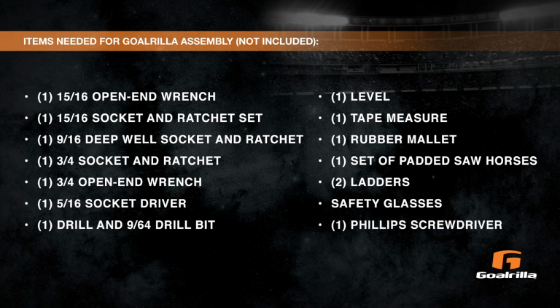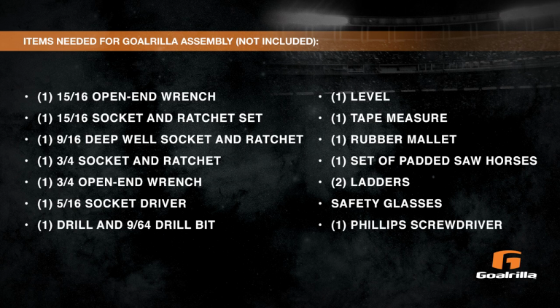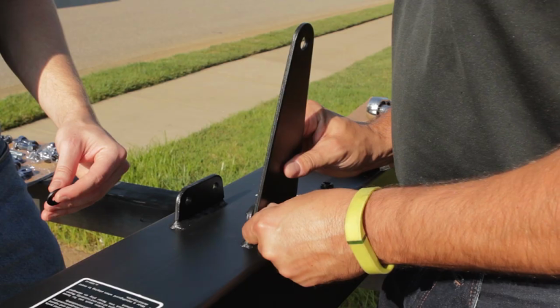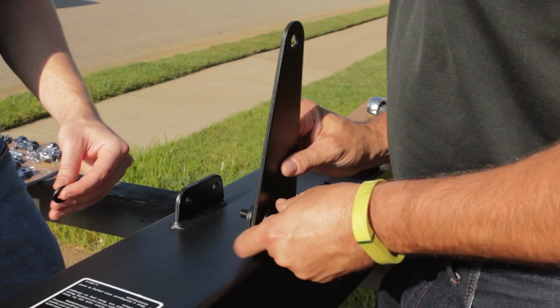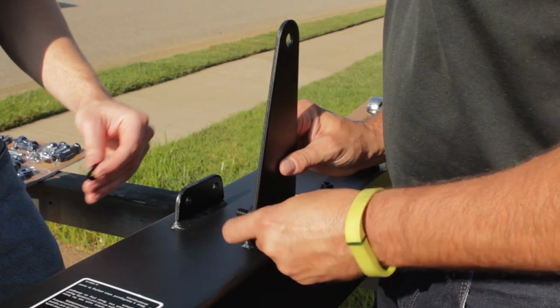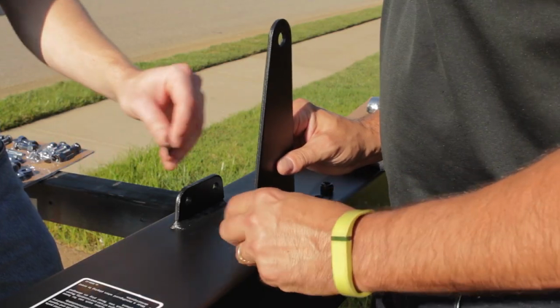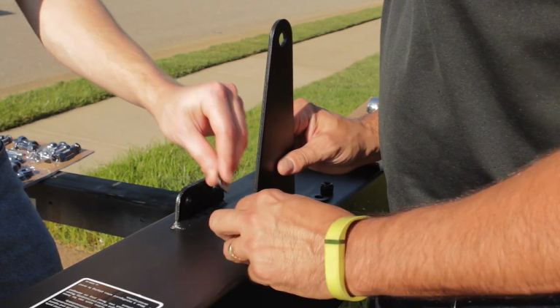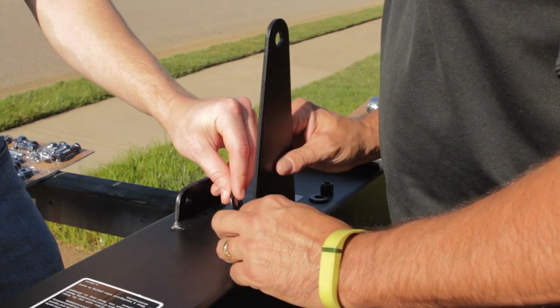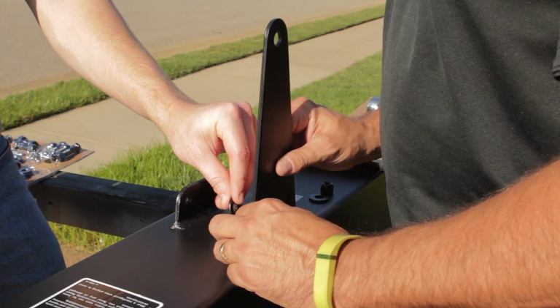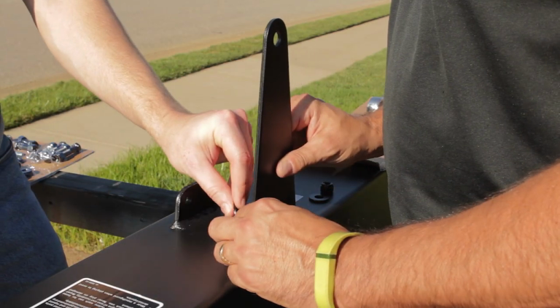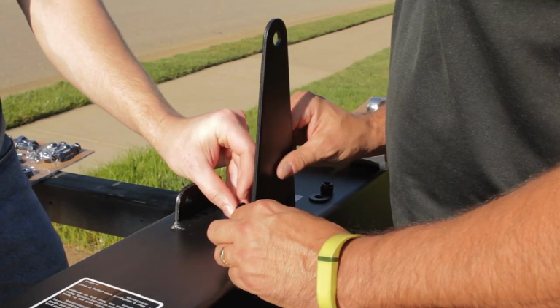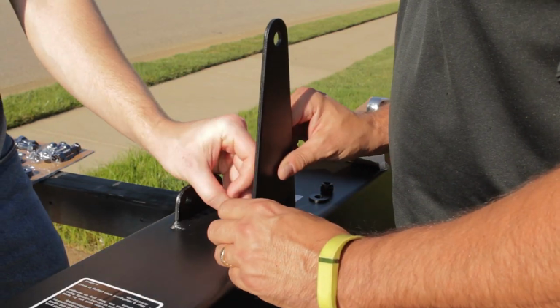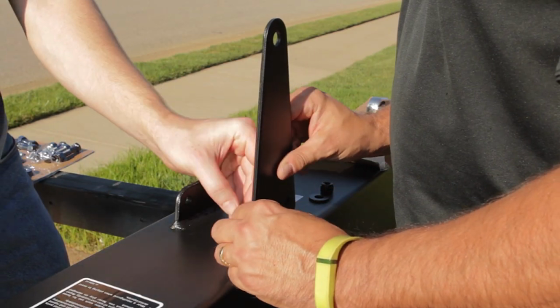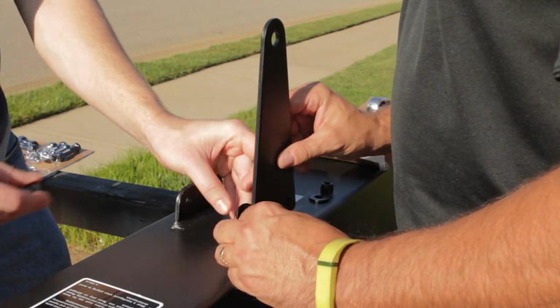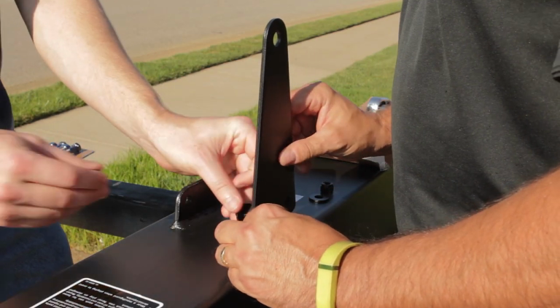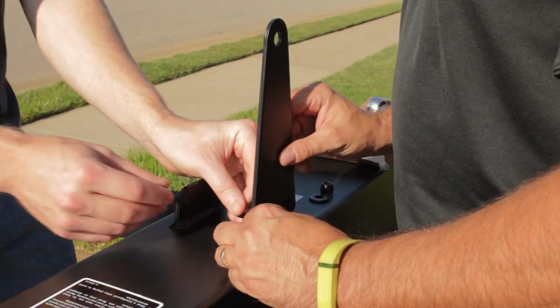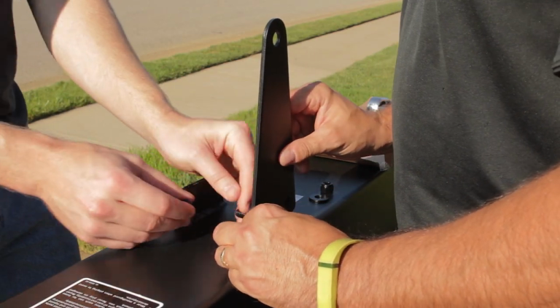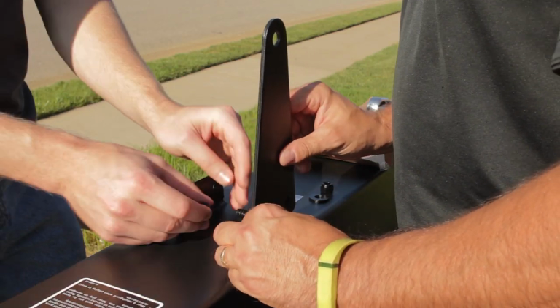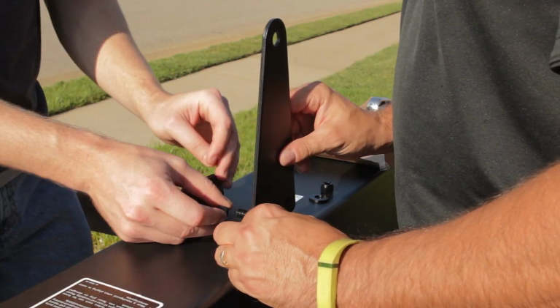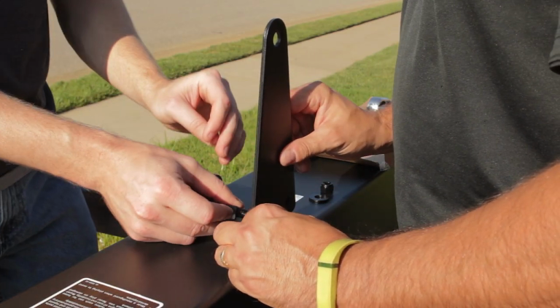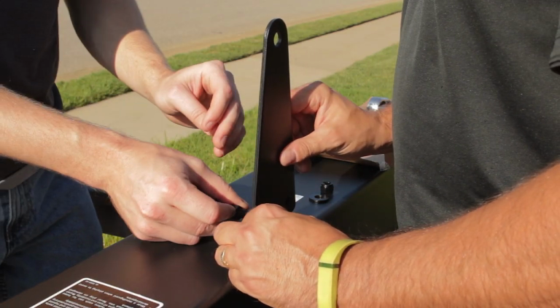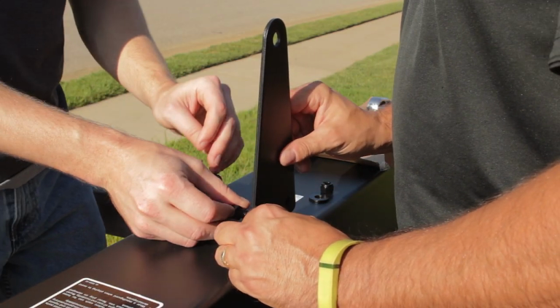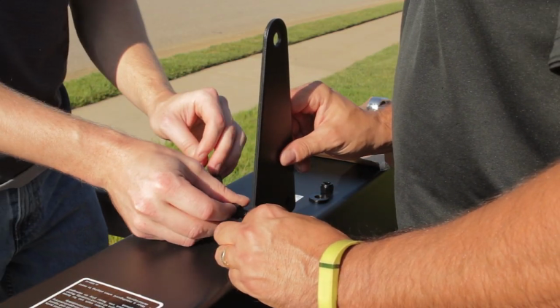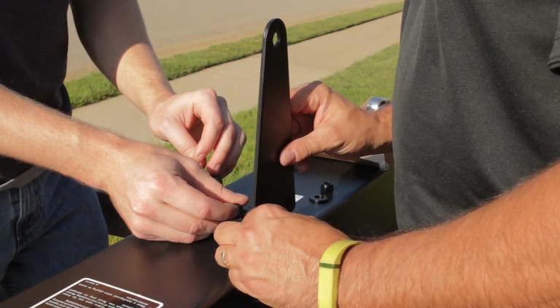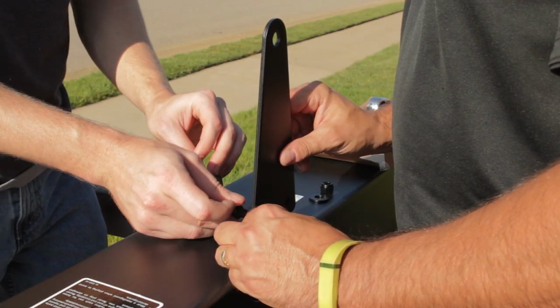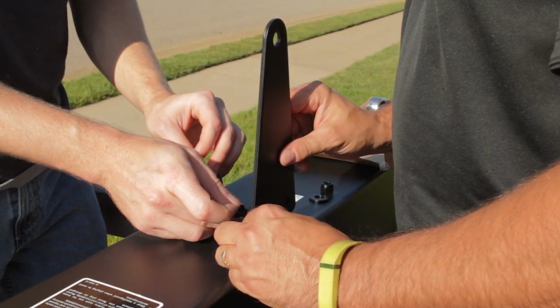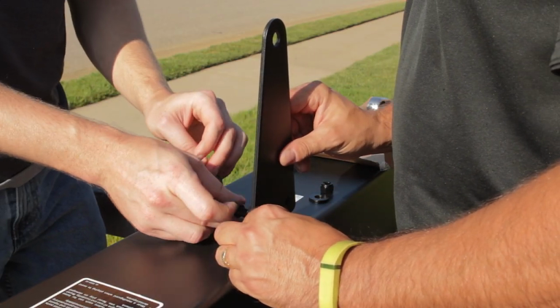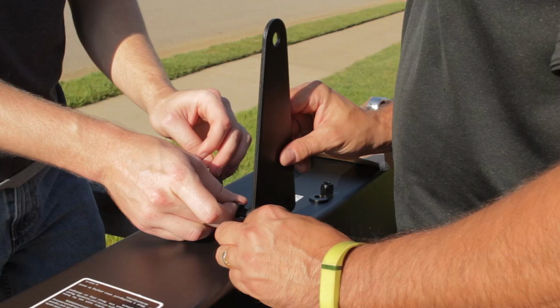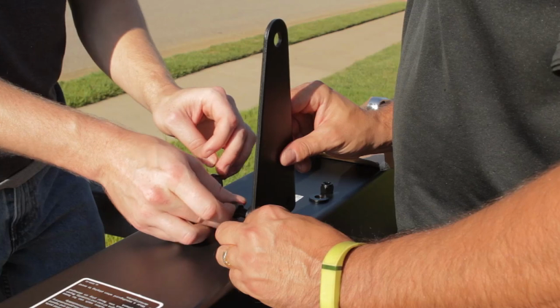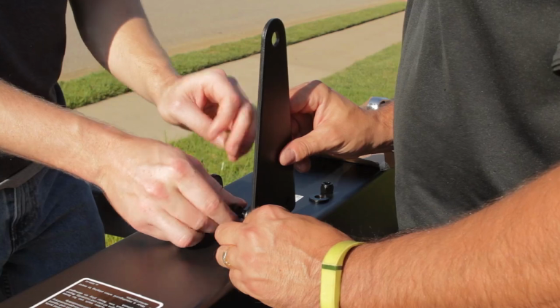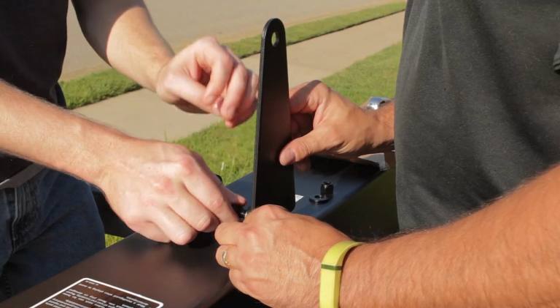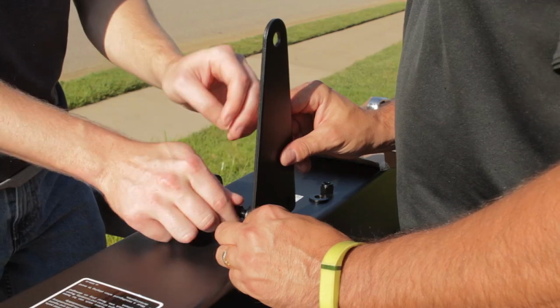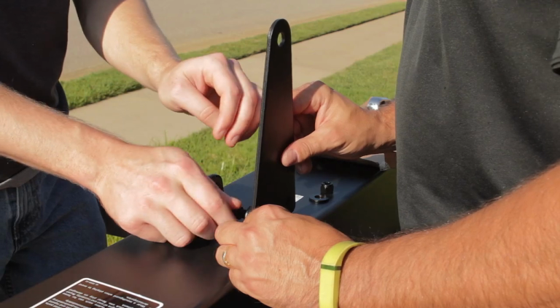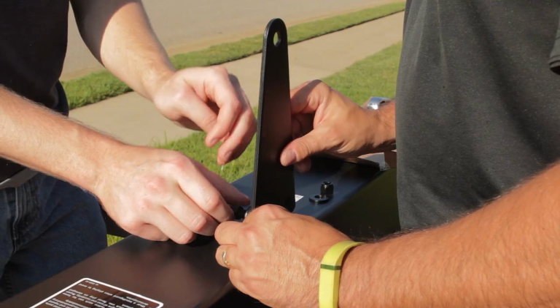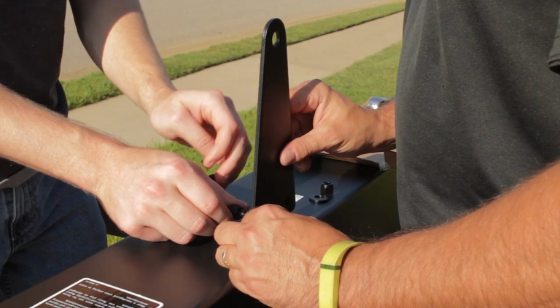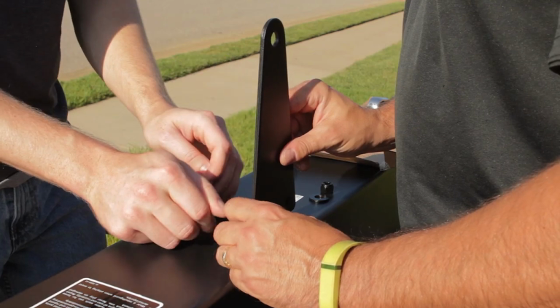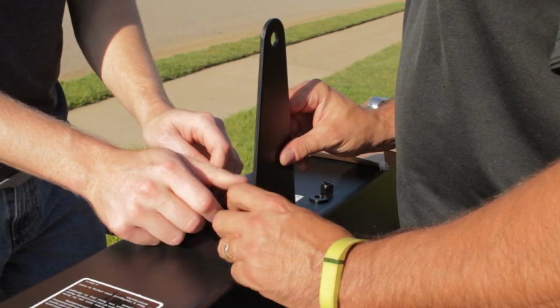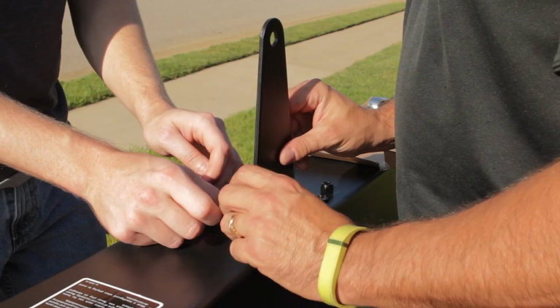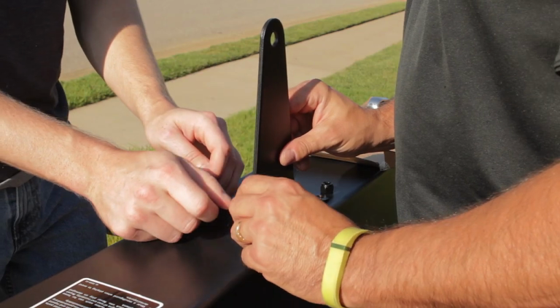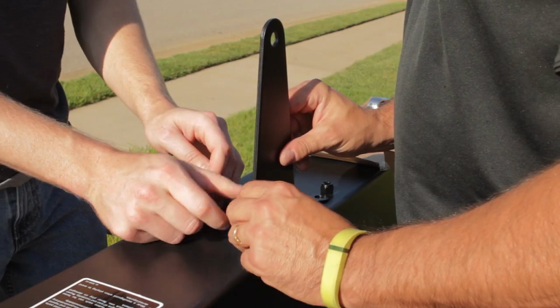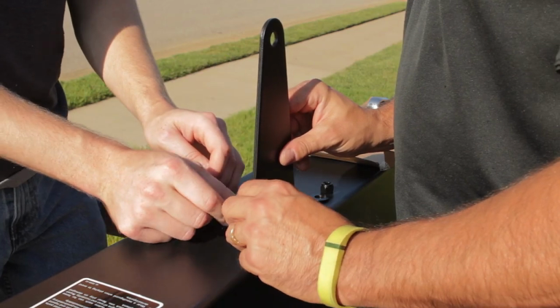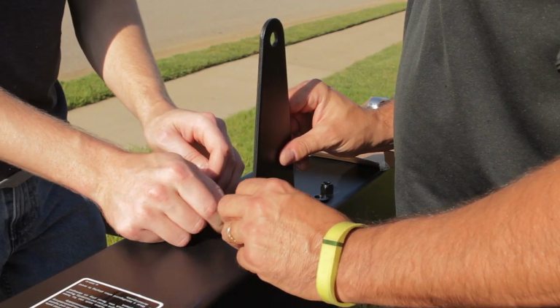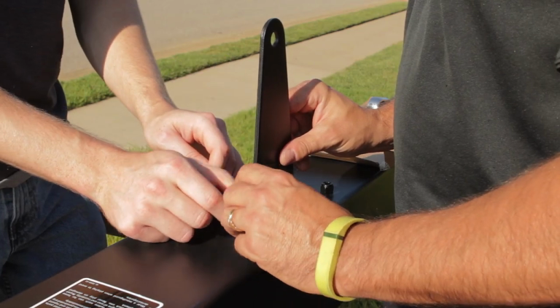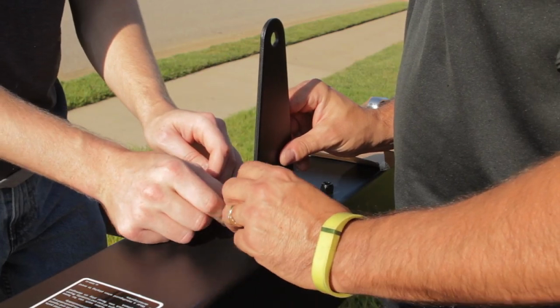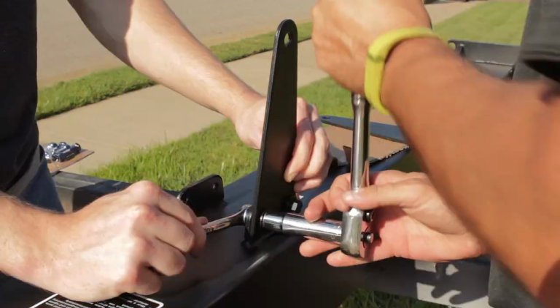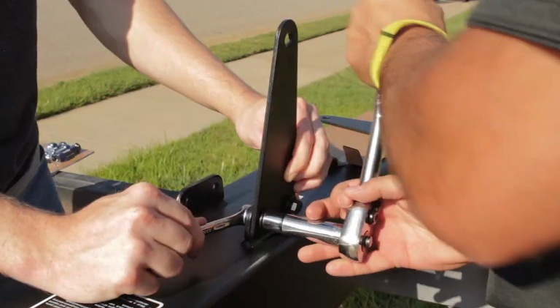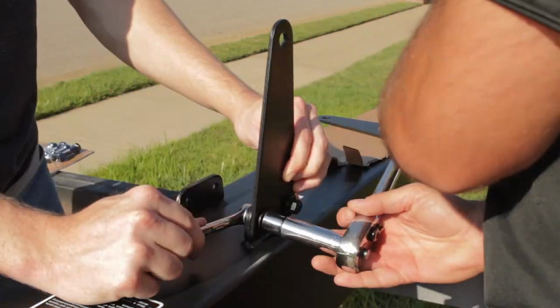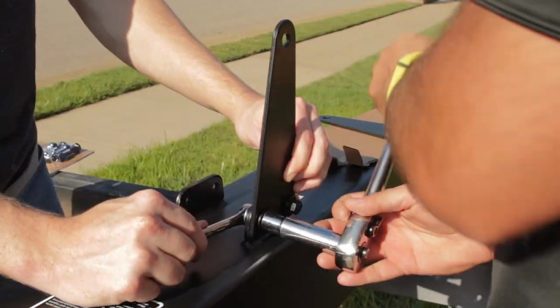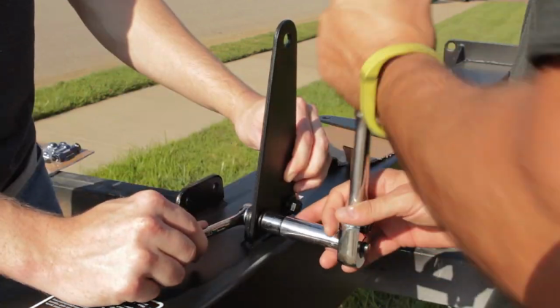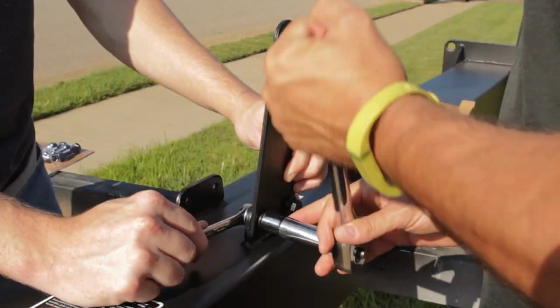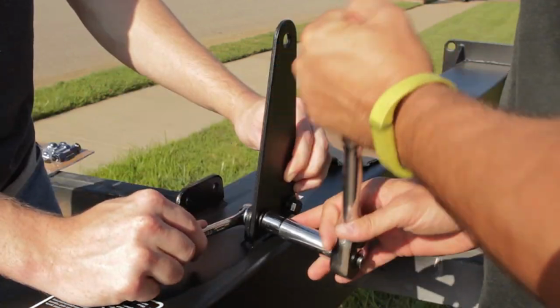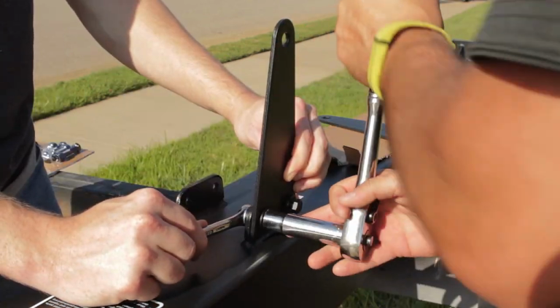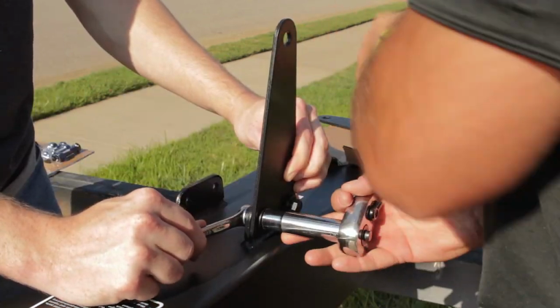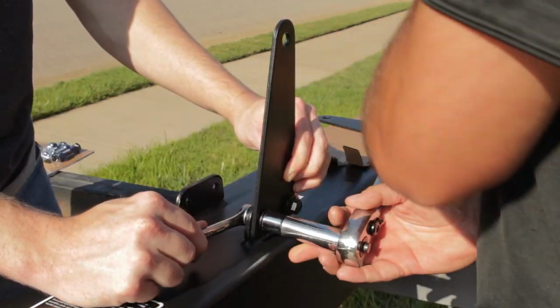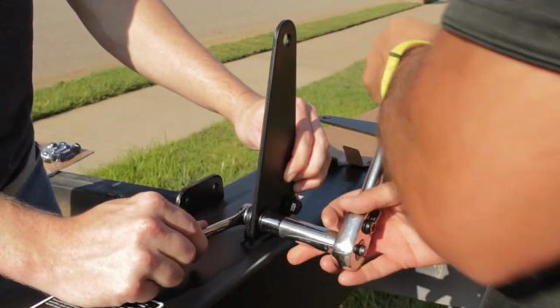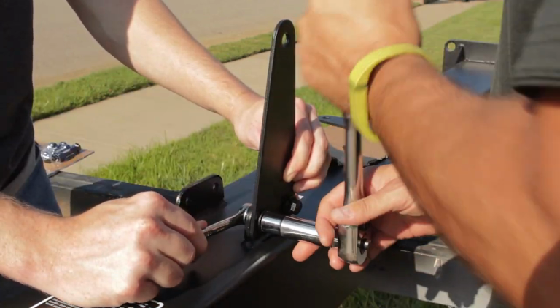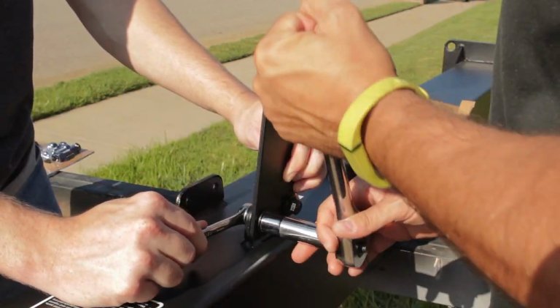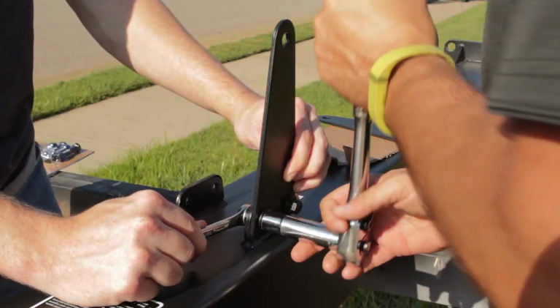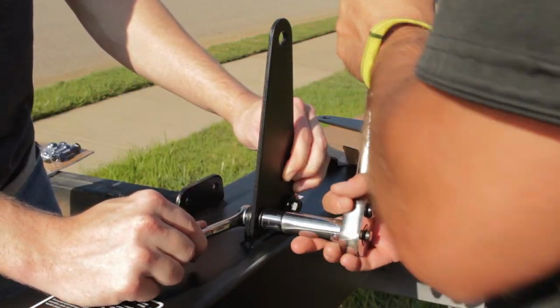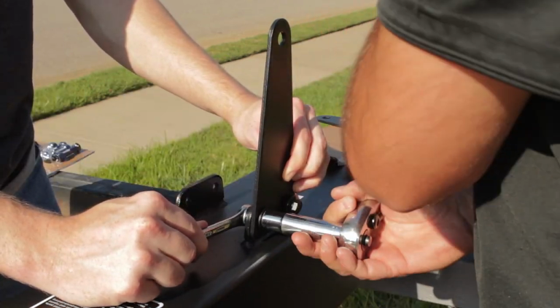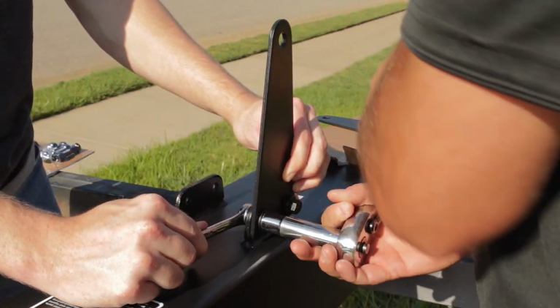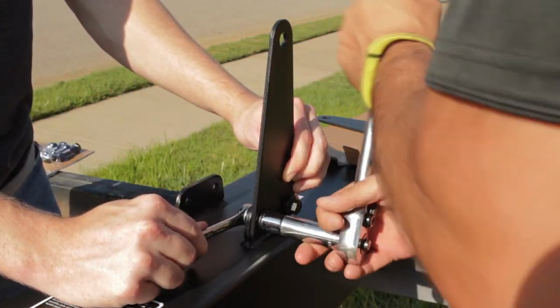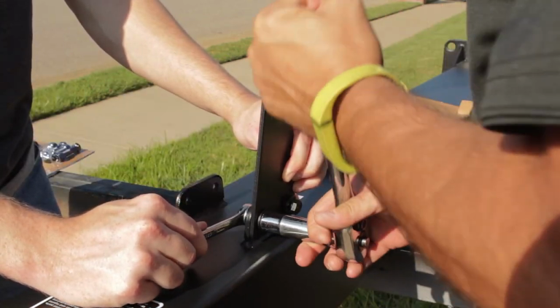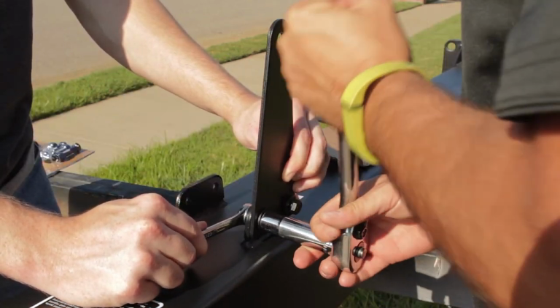Step 1. Attach the post brackets to the outside of brackets on the back of the post assembly. Secure each bracket.